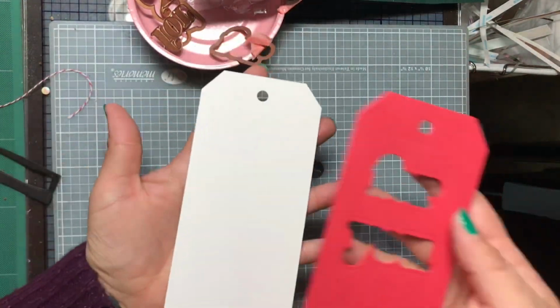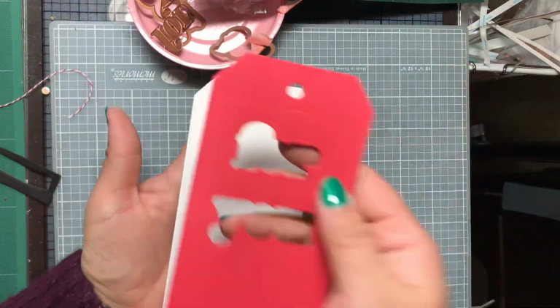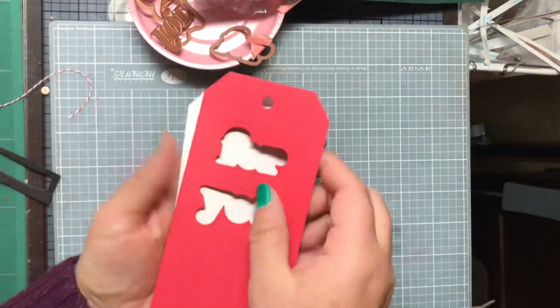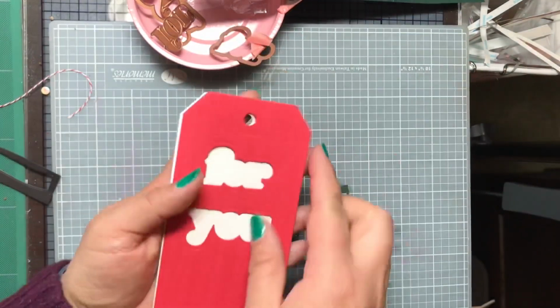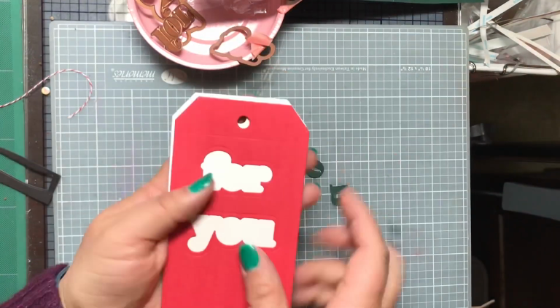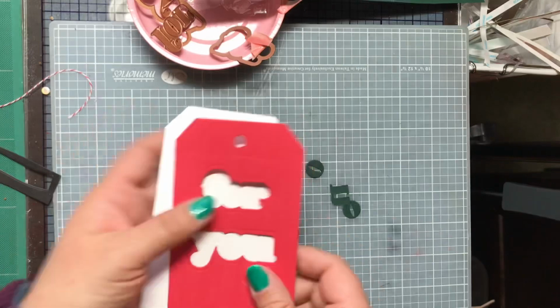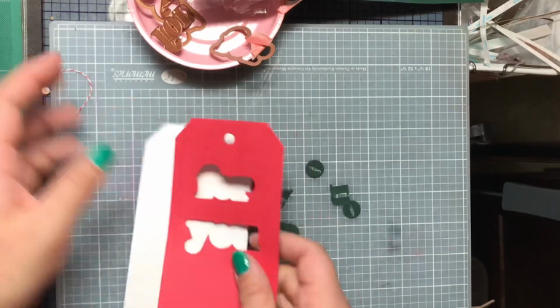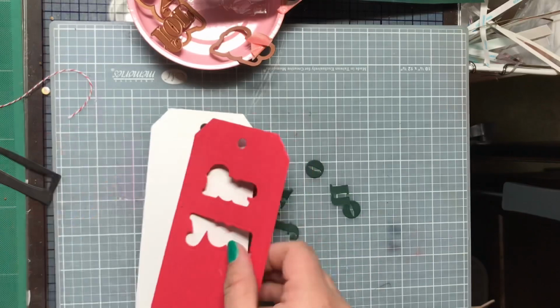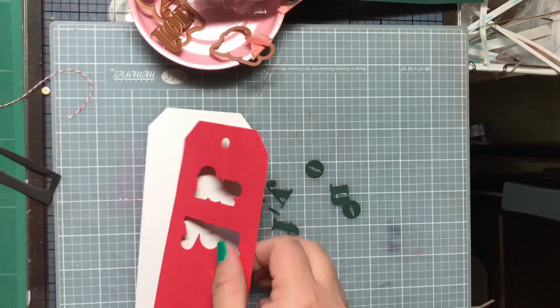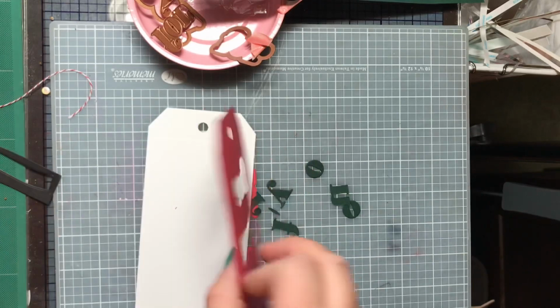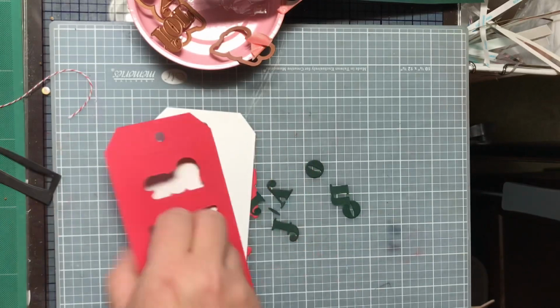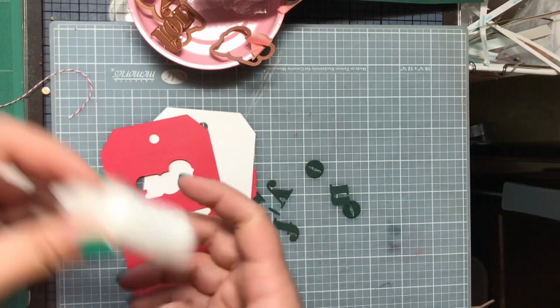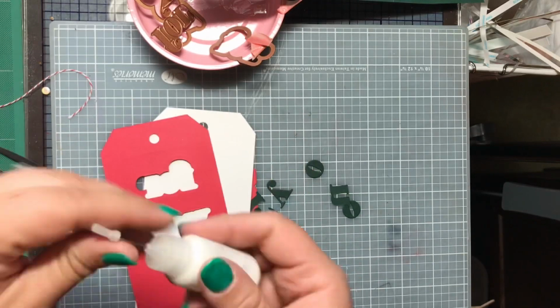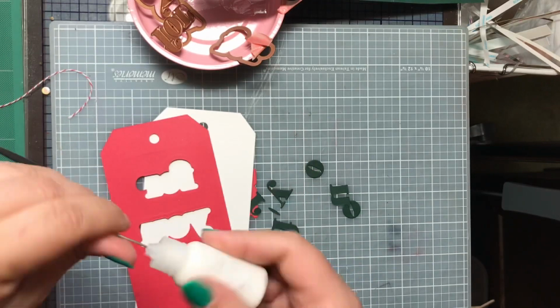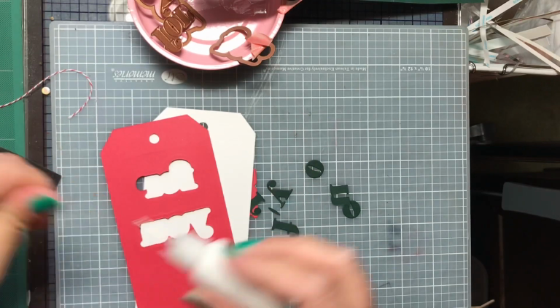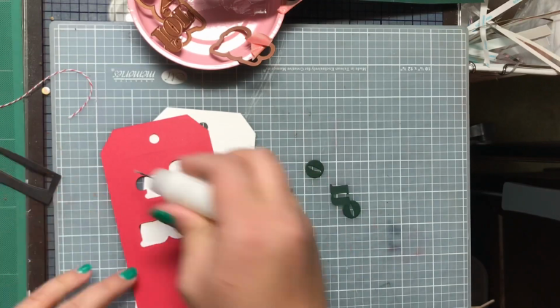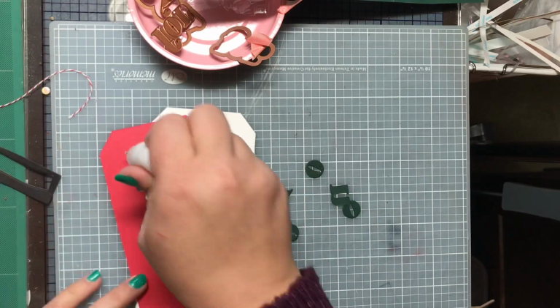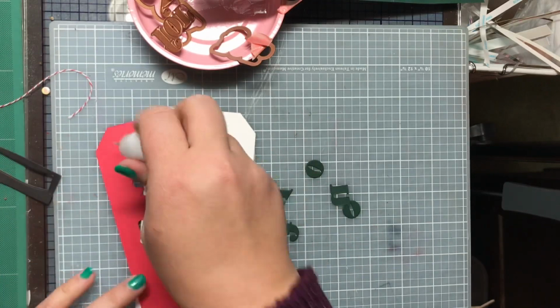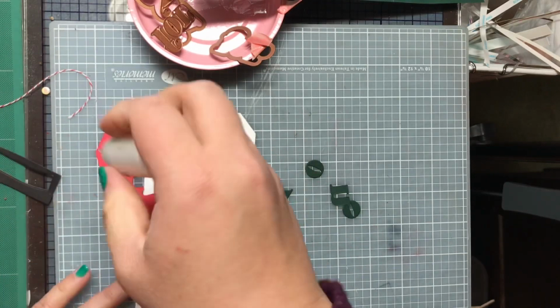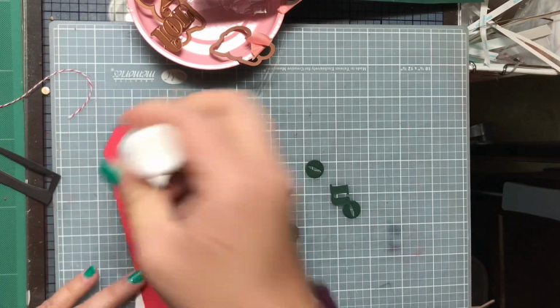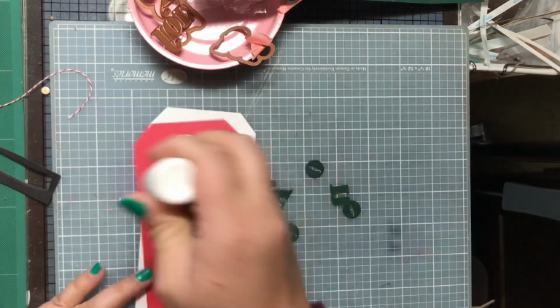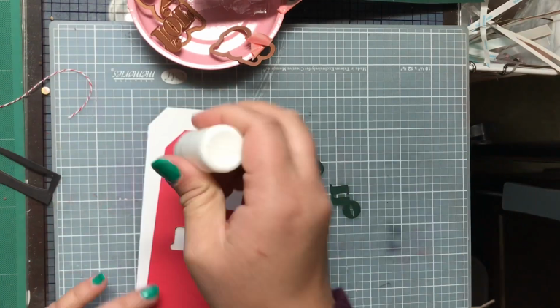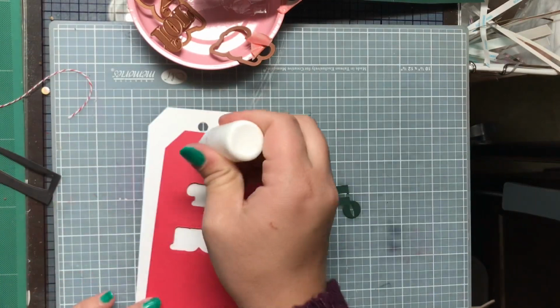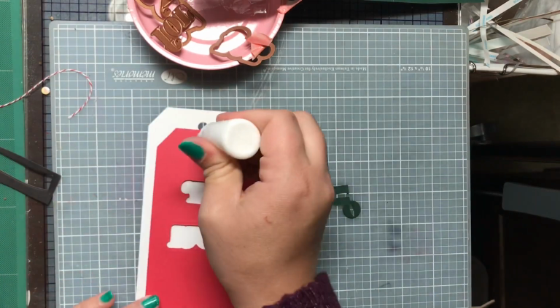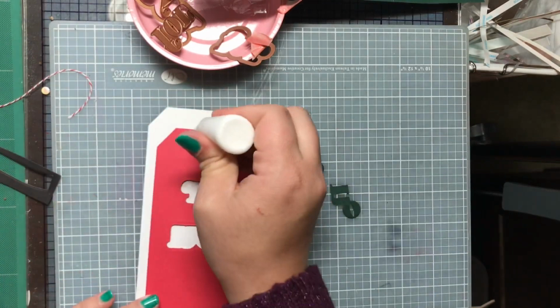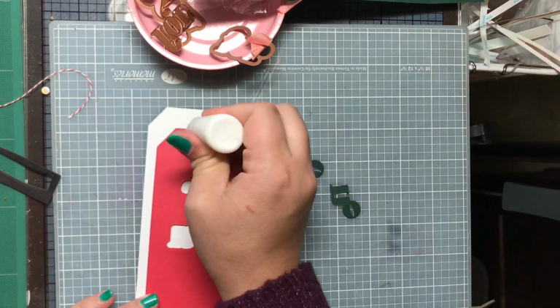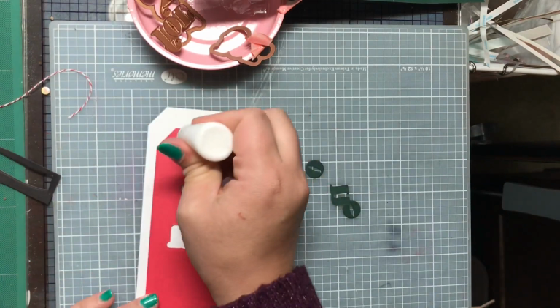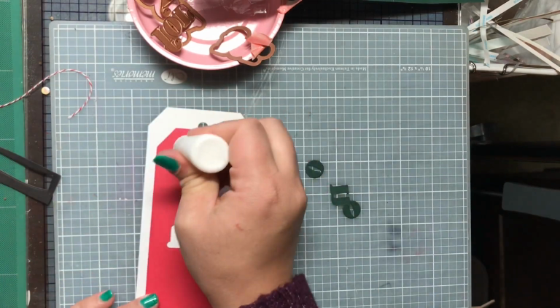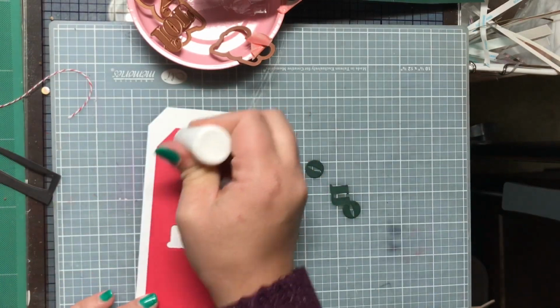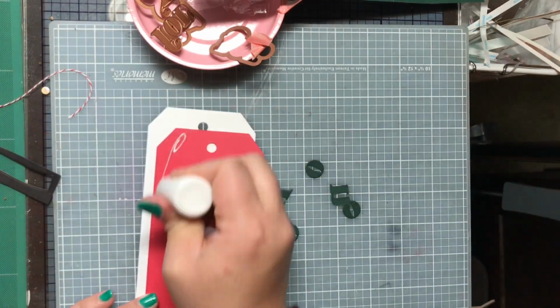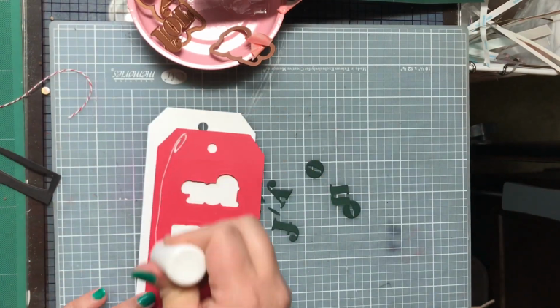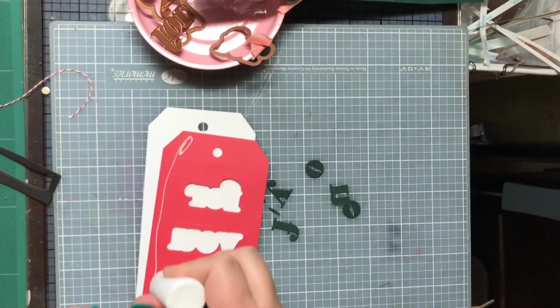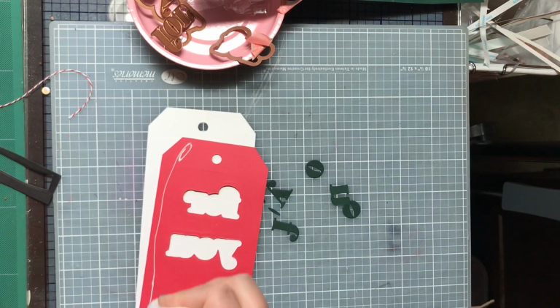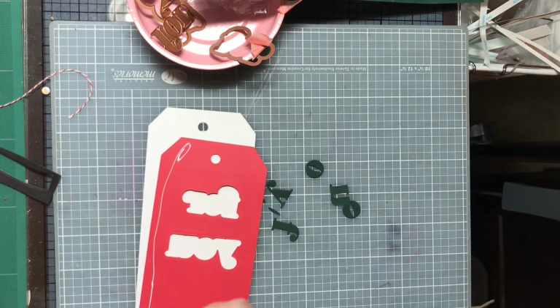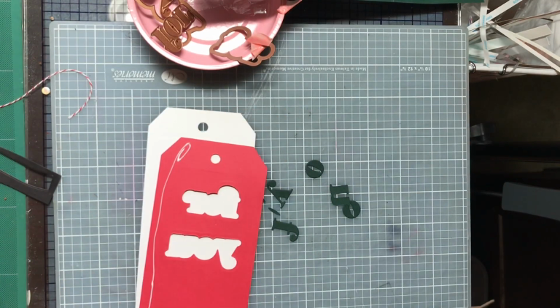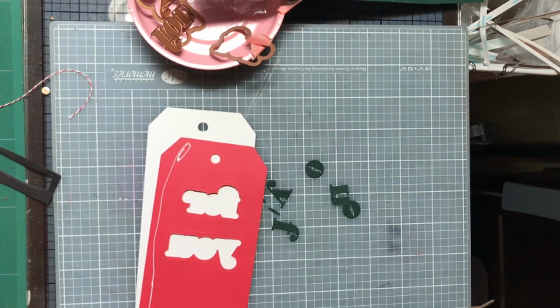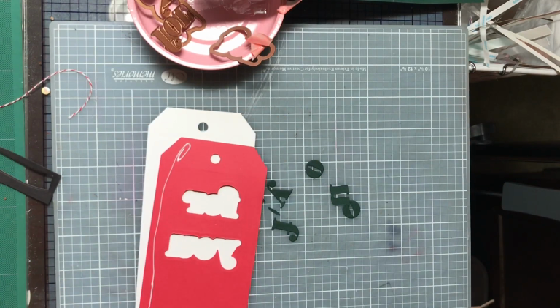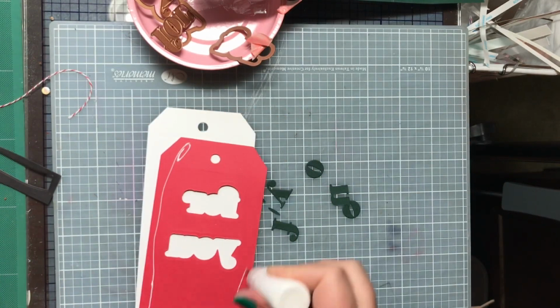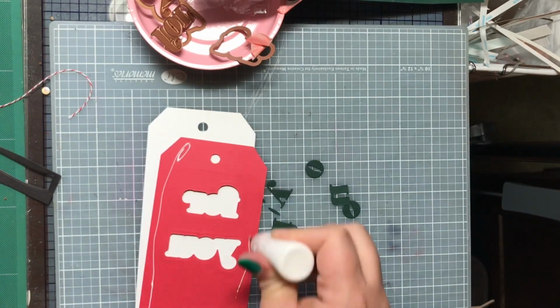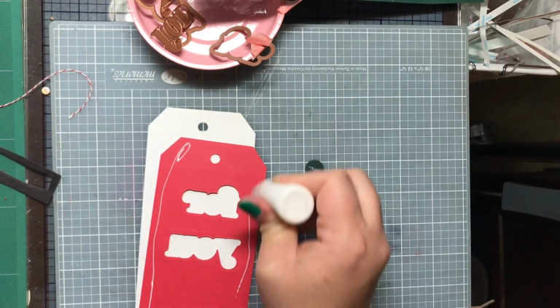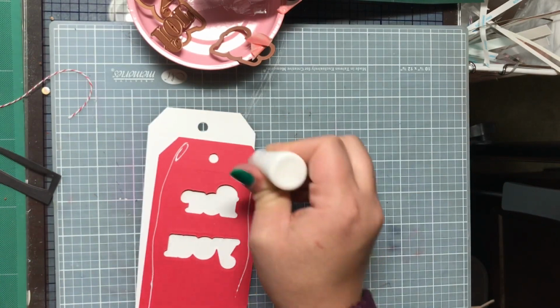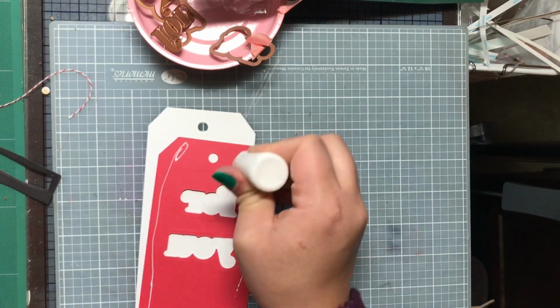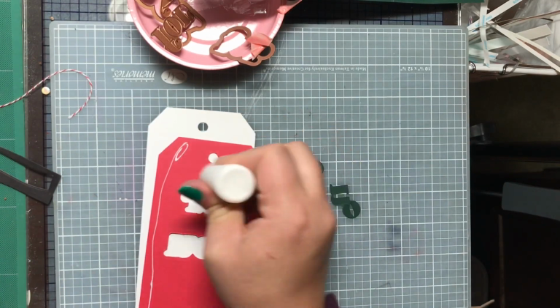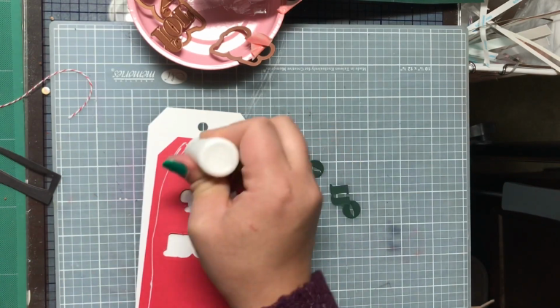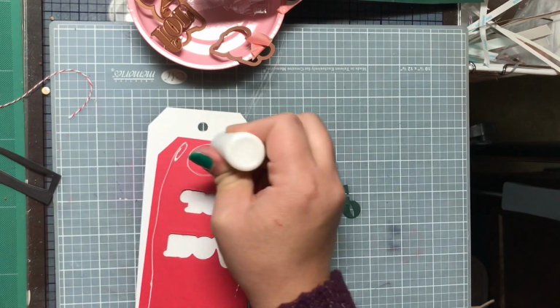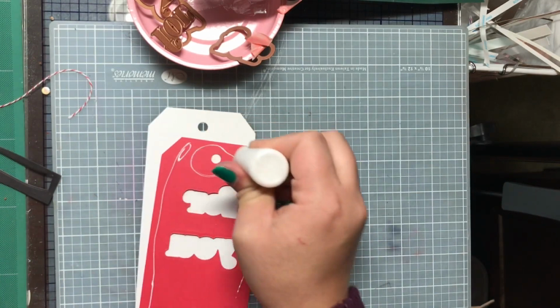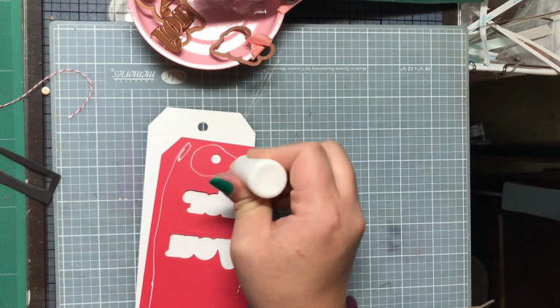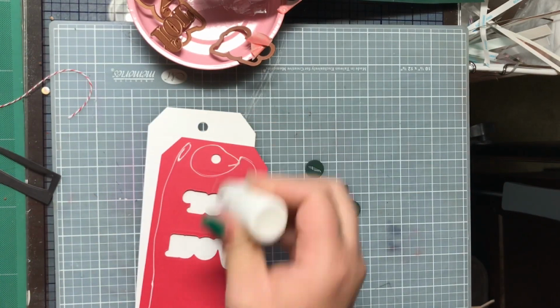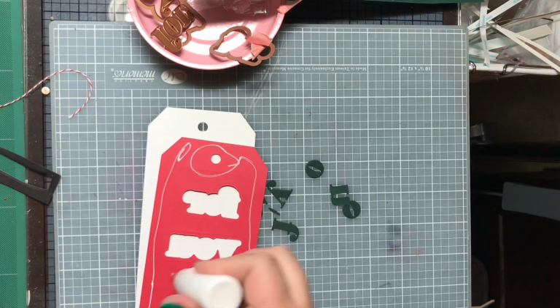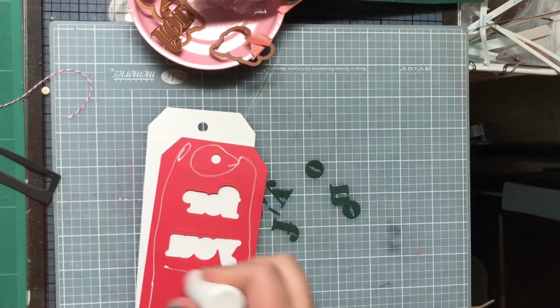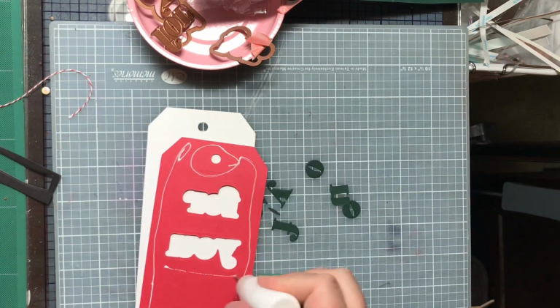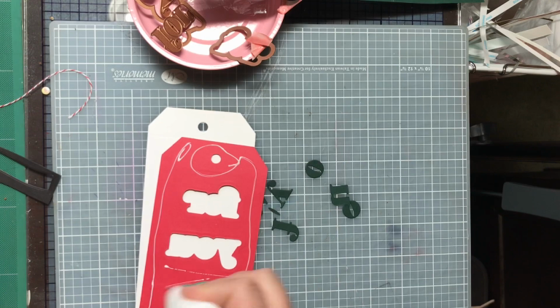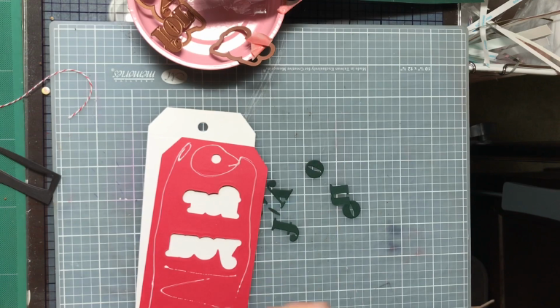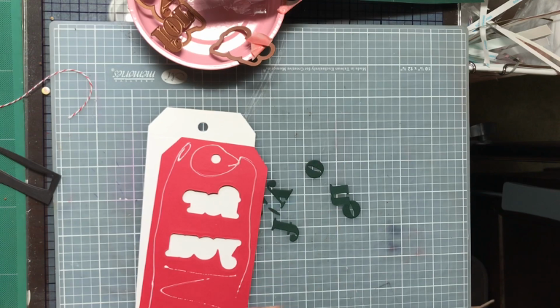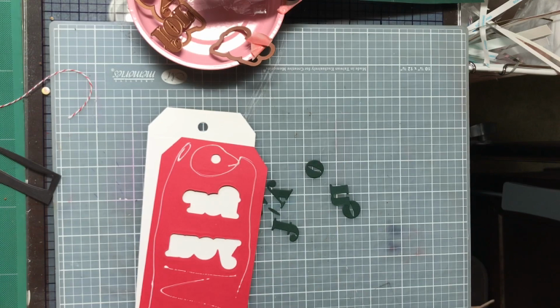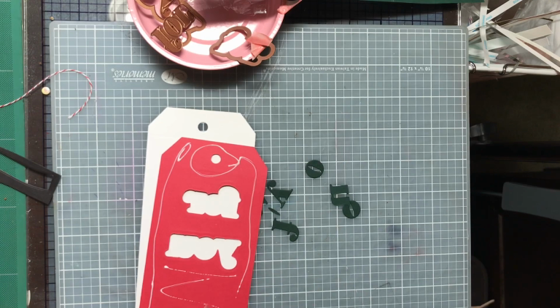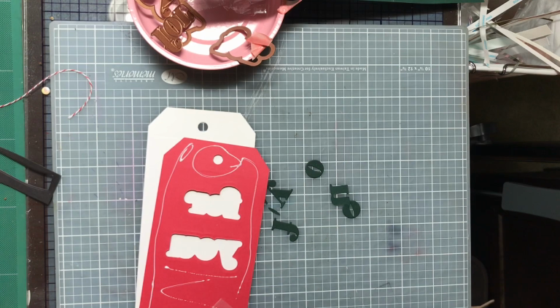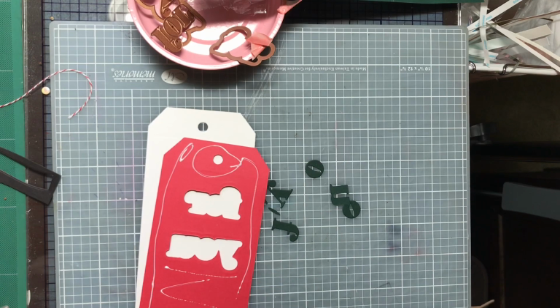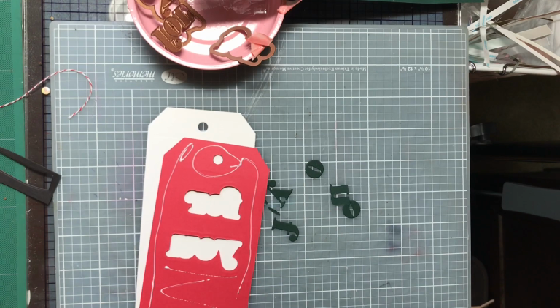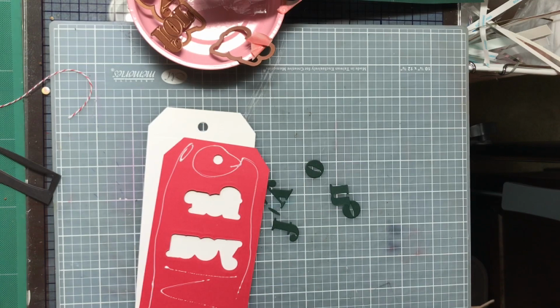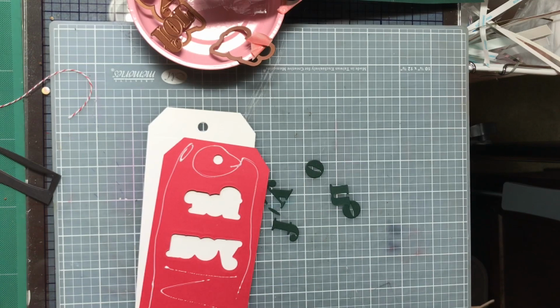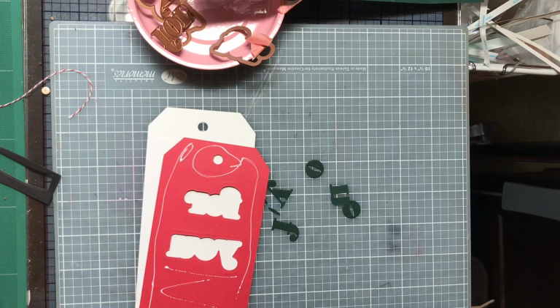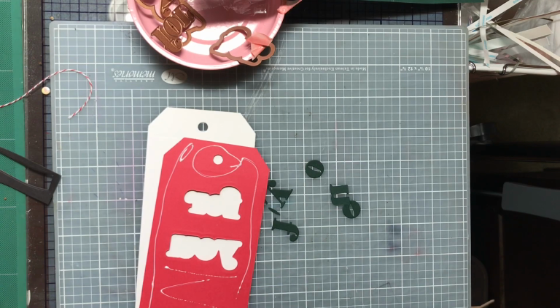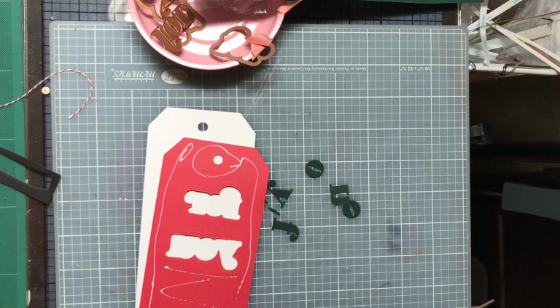So they're going to get glued together. Here I am quickly gluing them together.